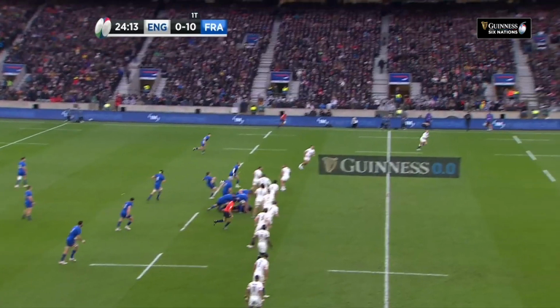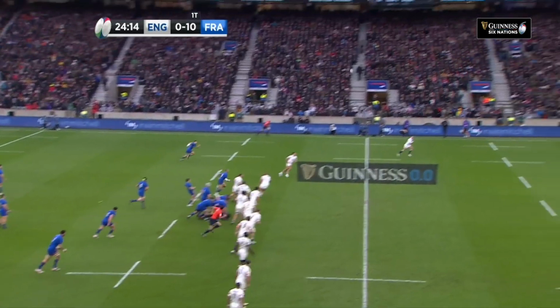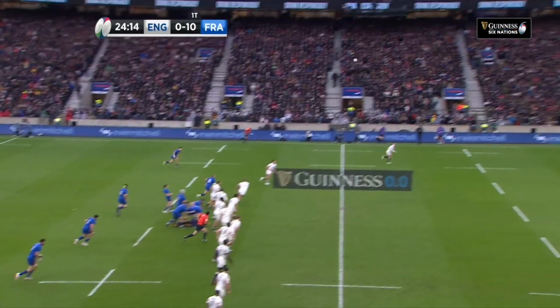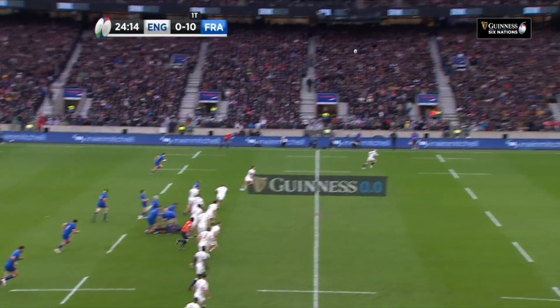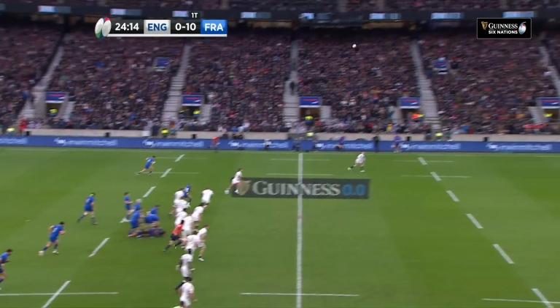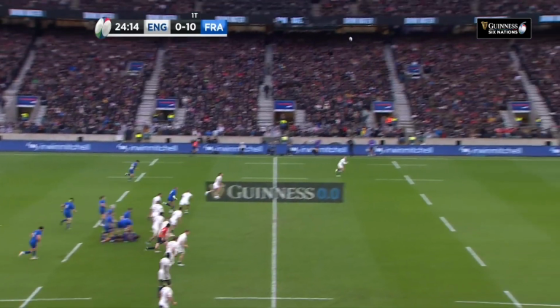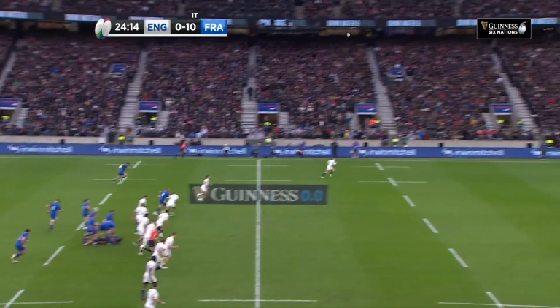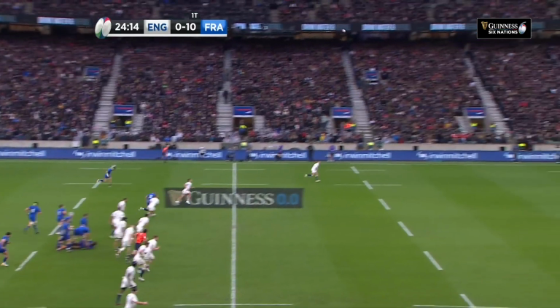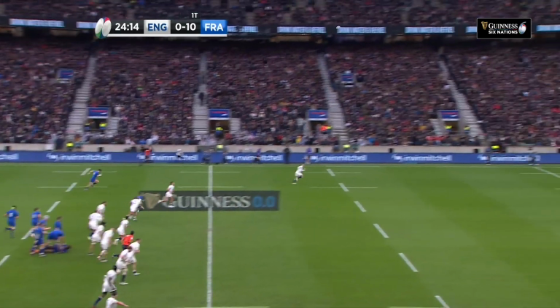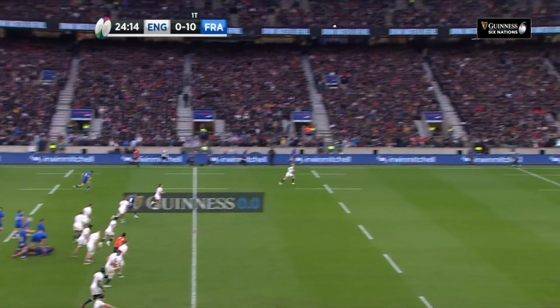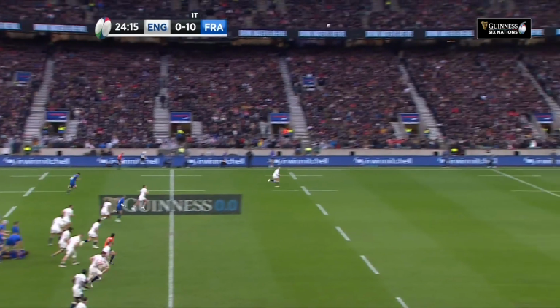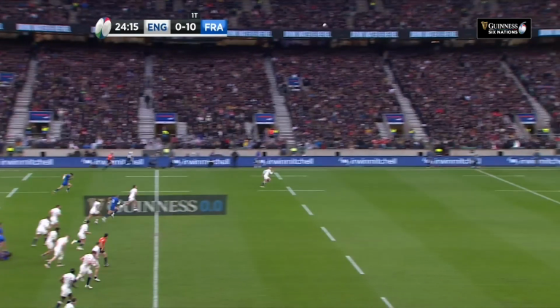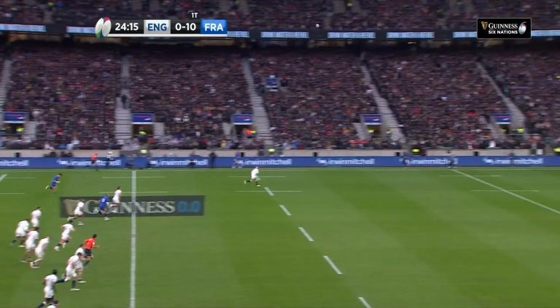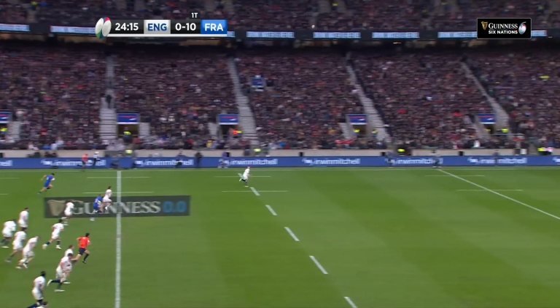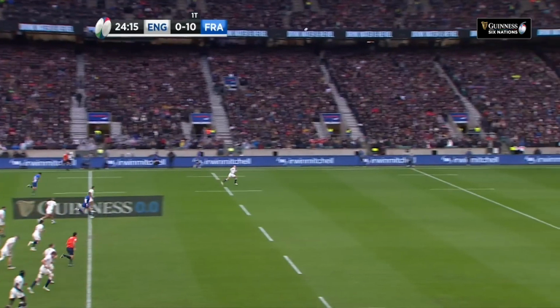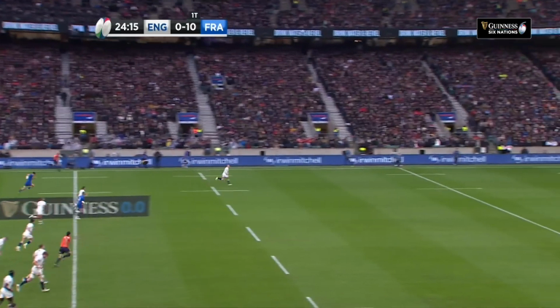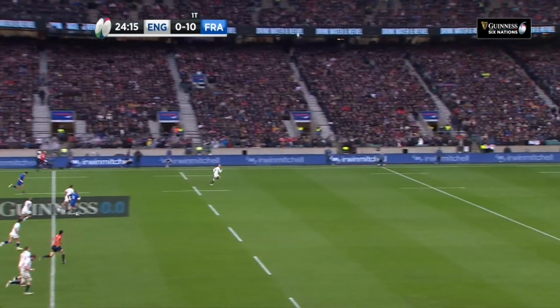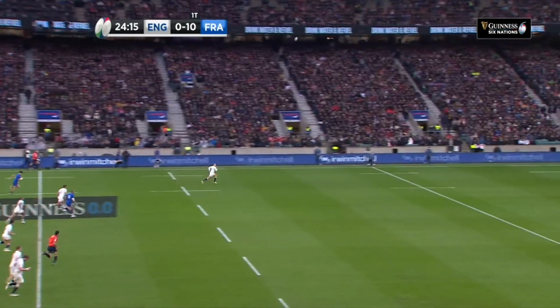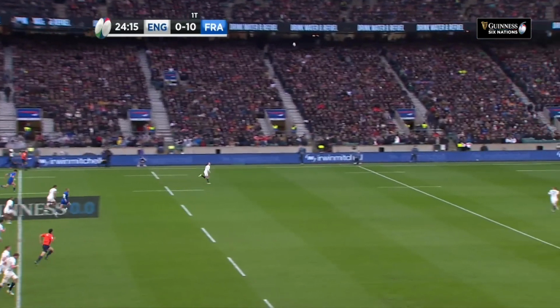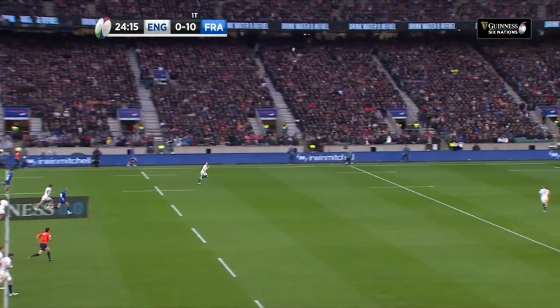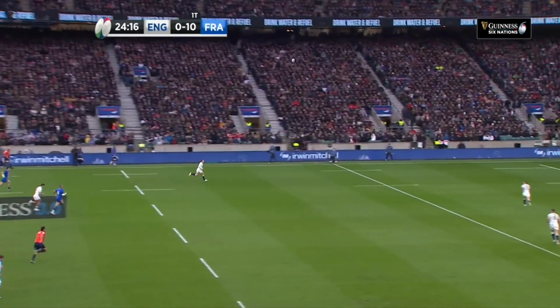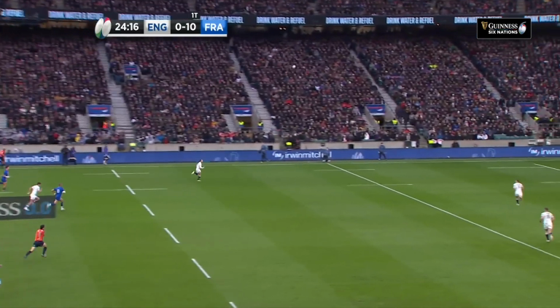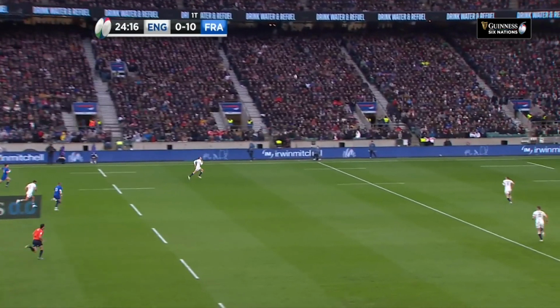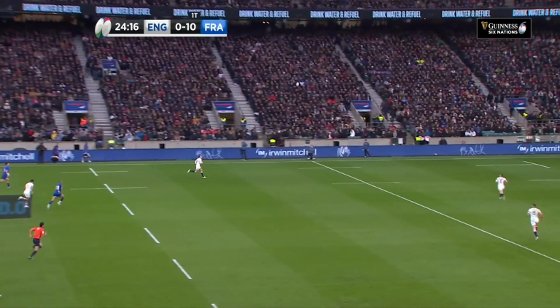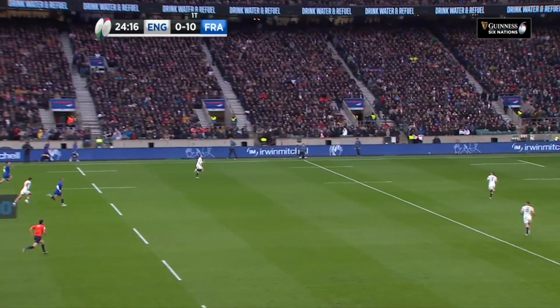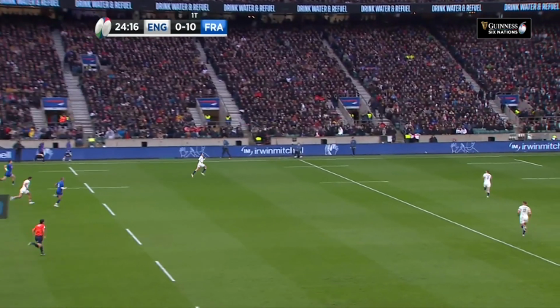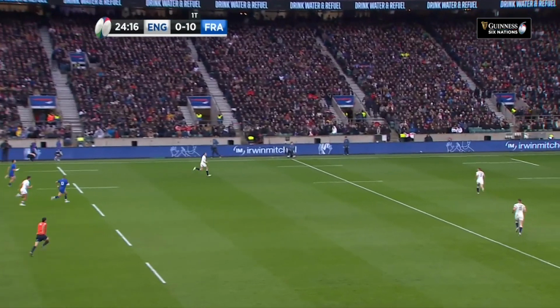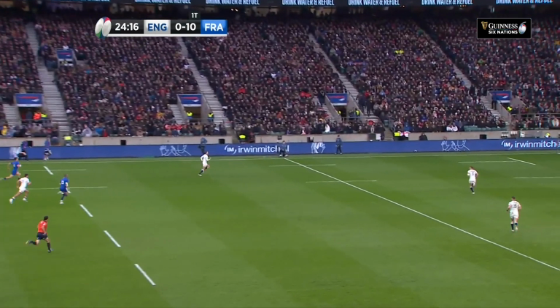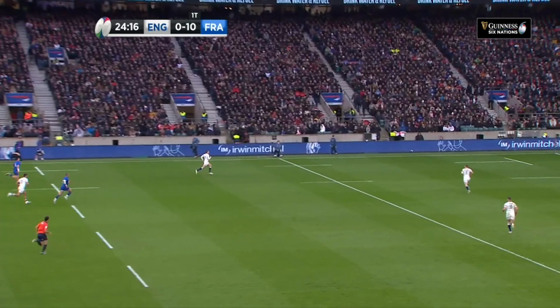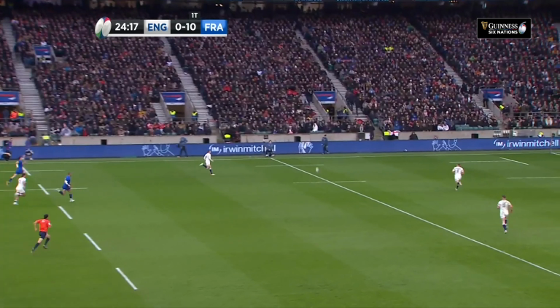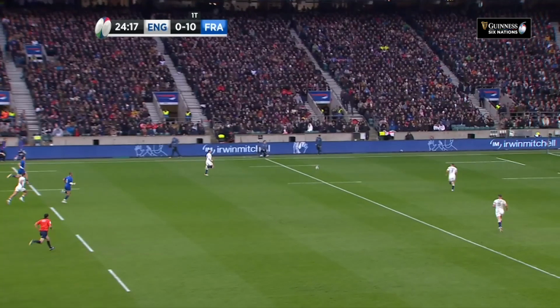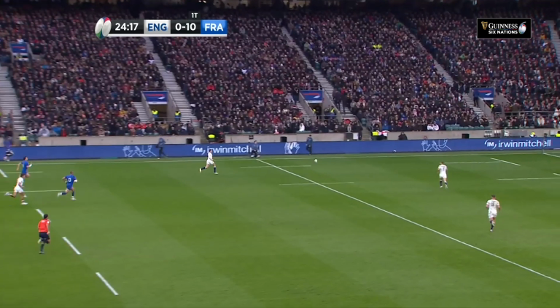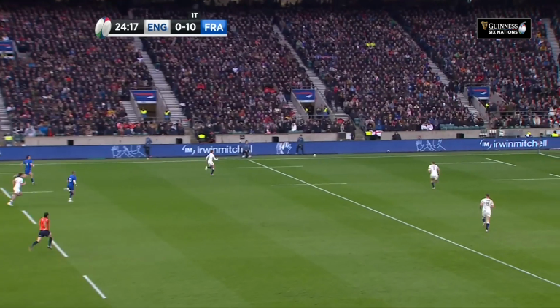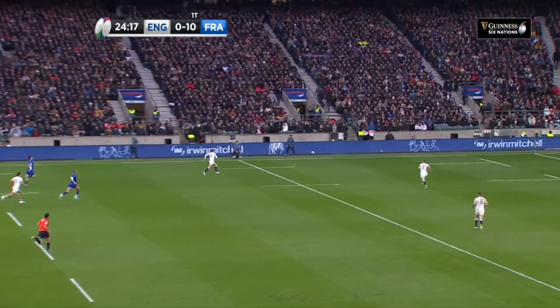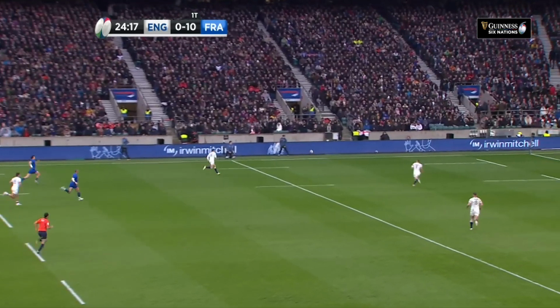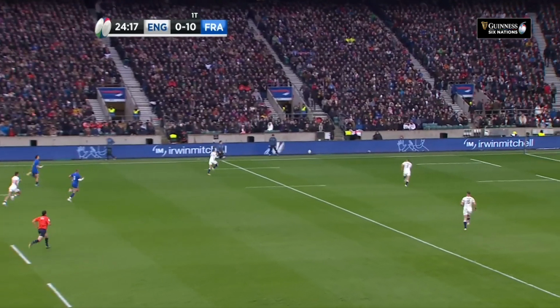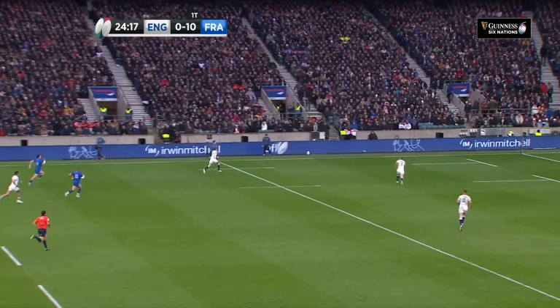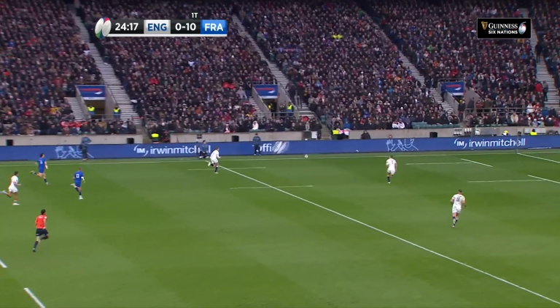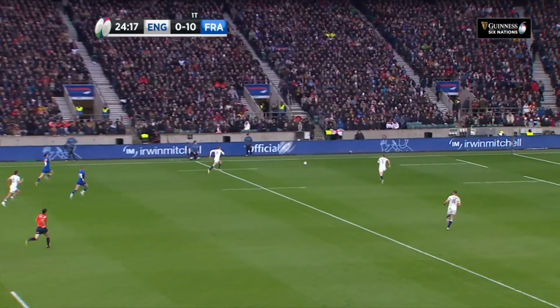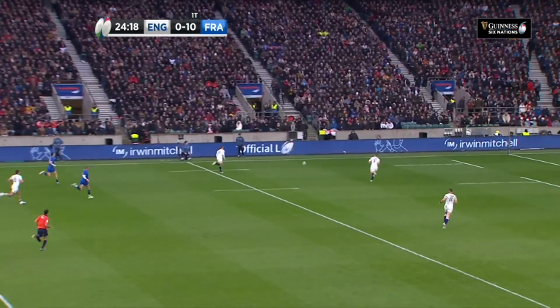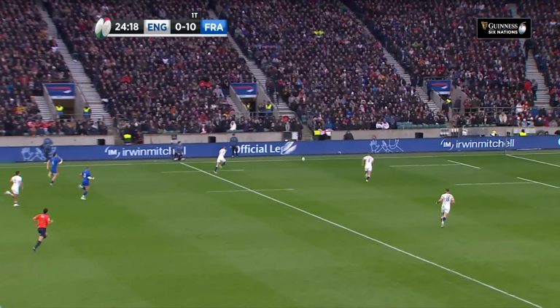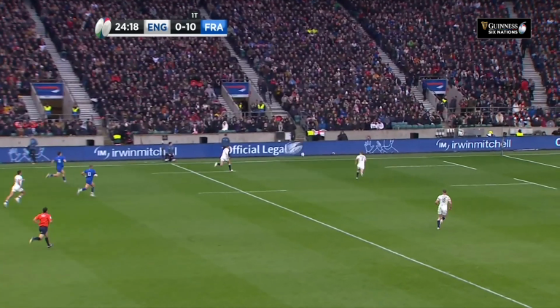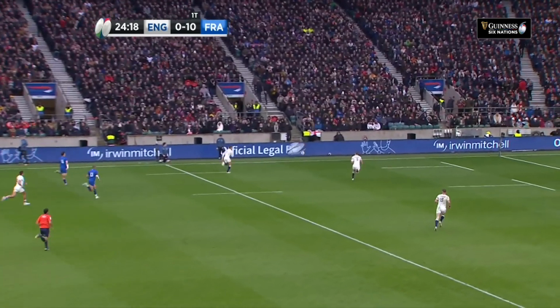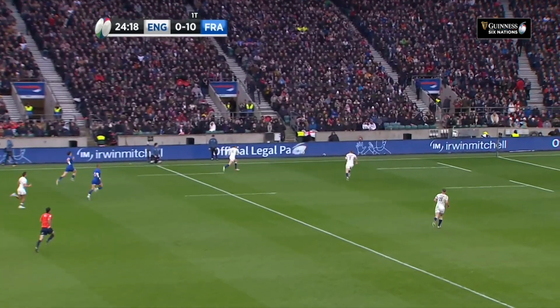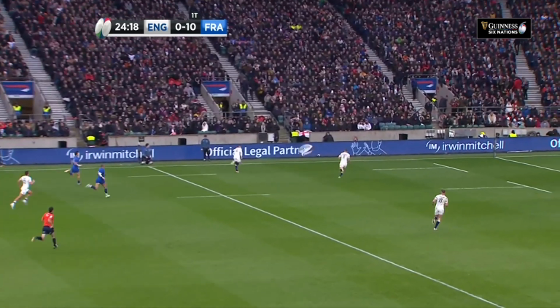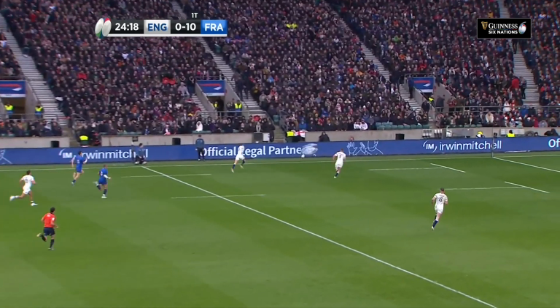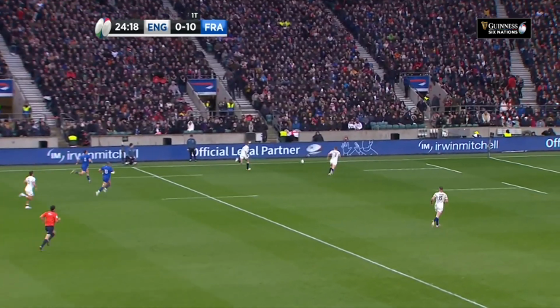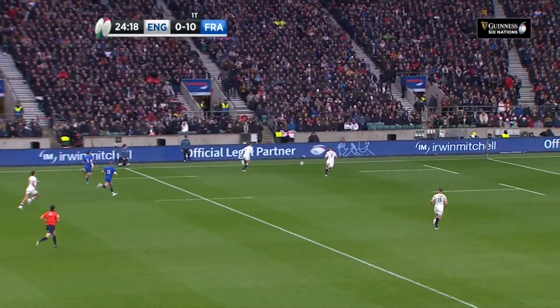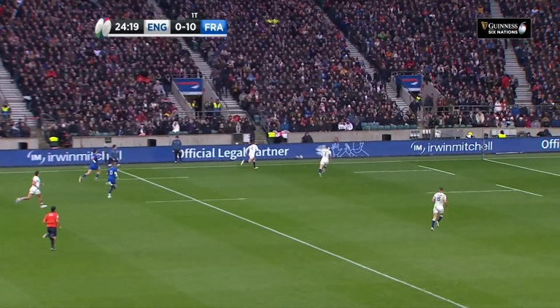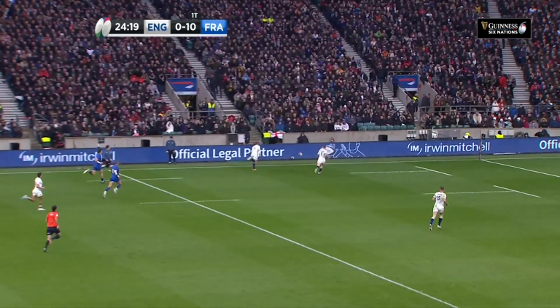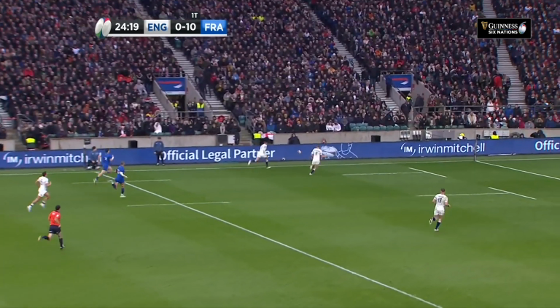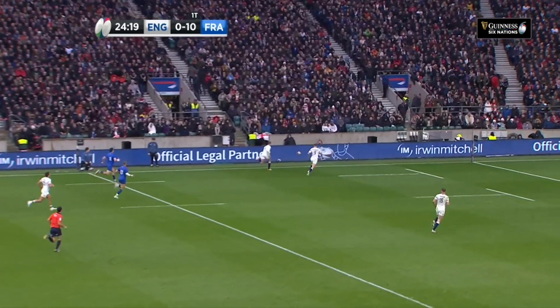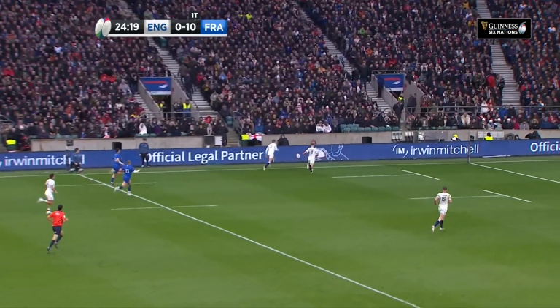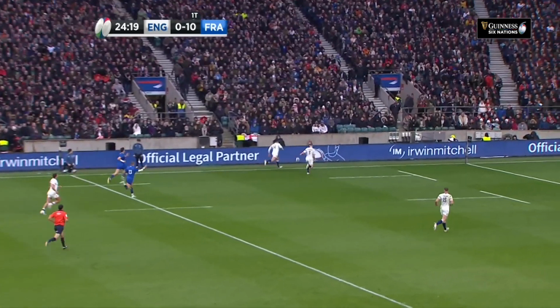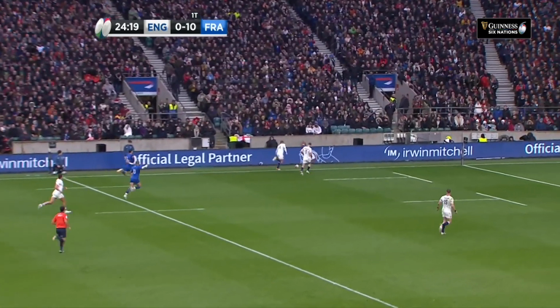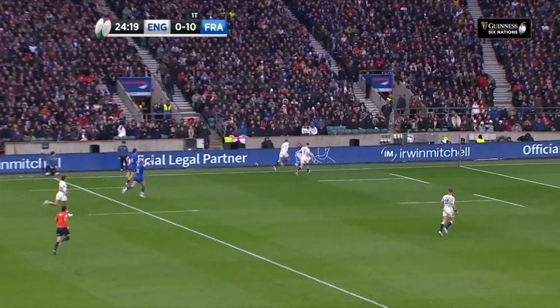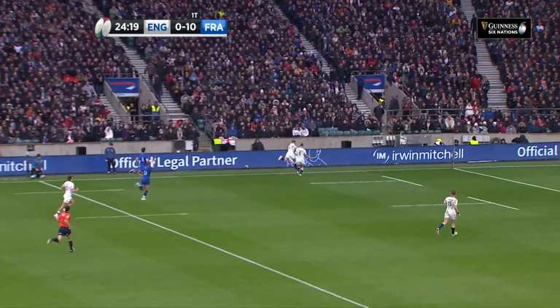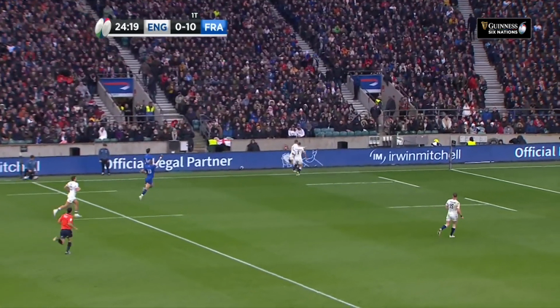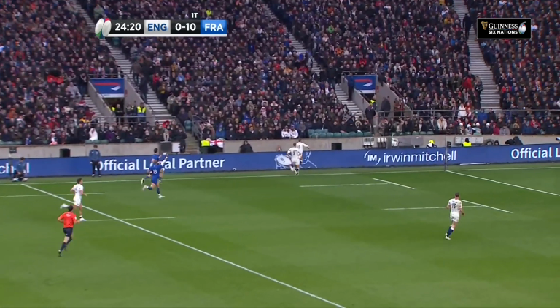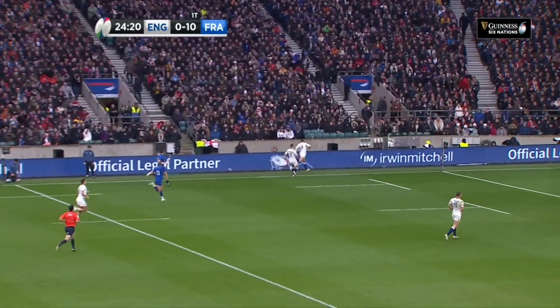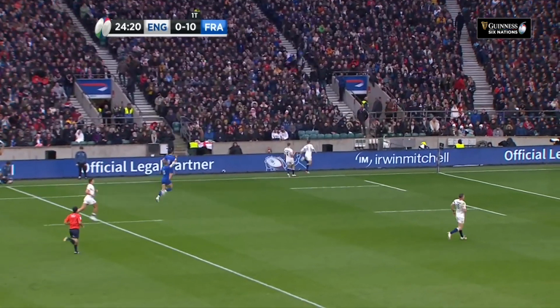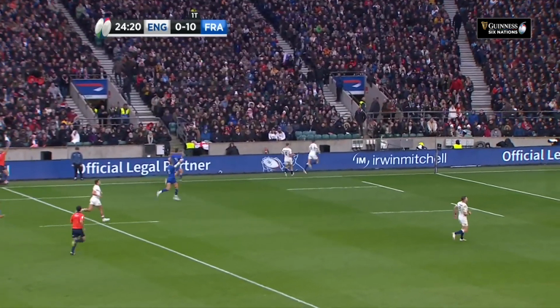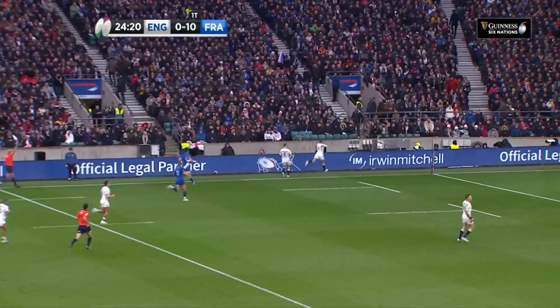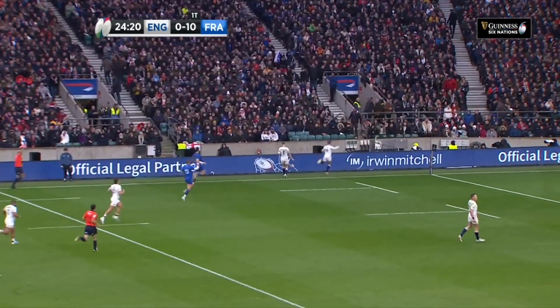On the left foot that time, there's space, back goes Maylins — what a kick.